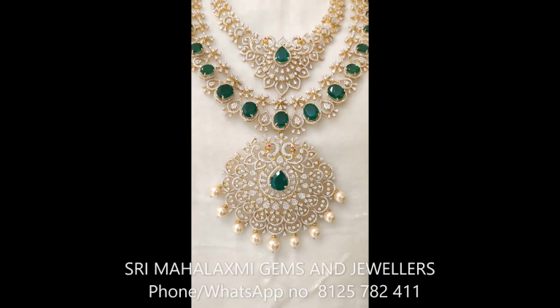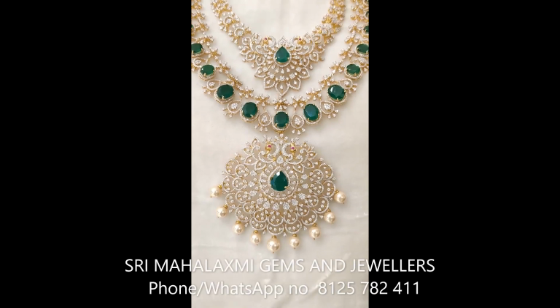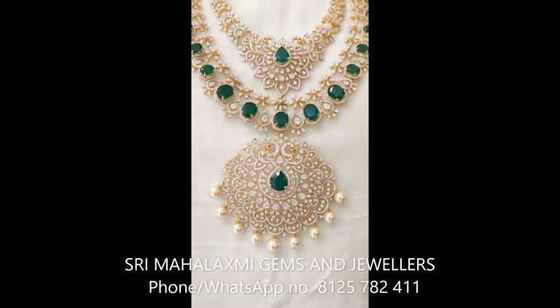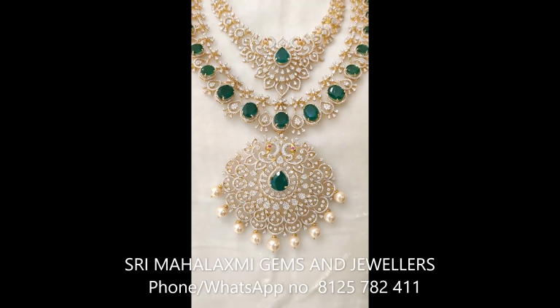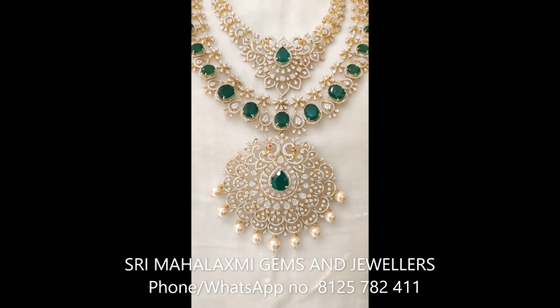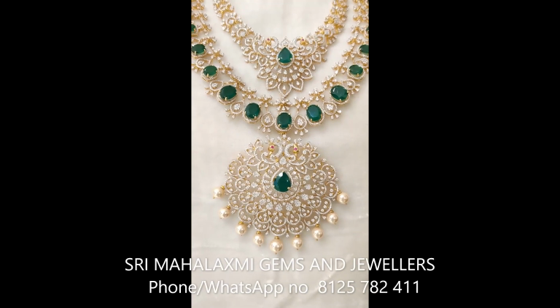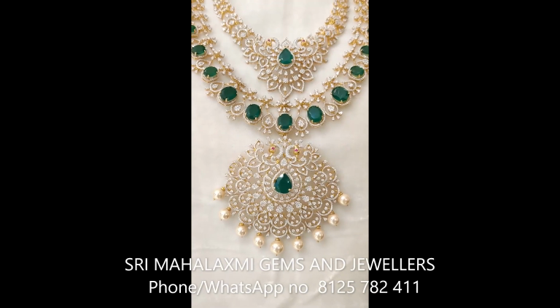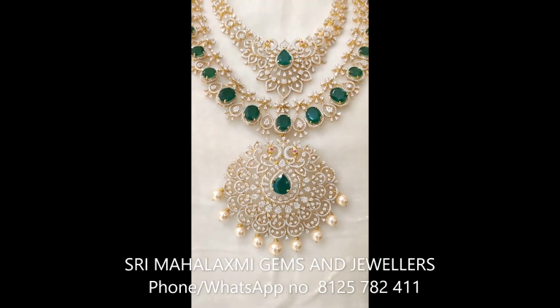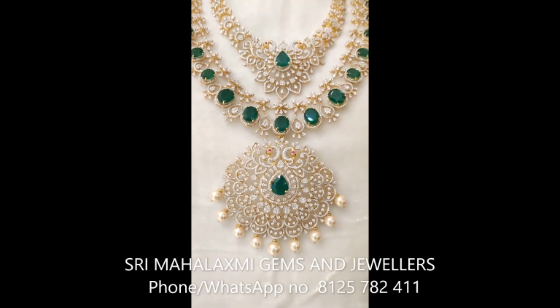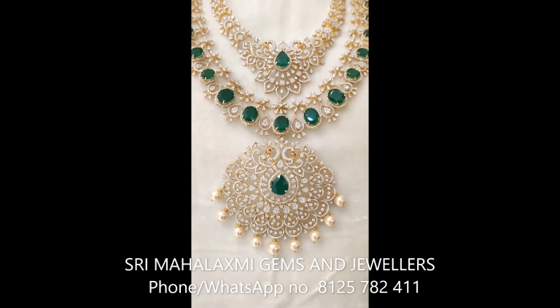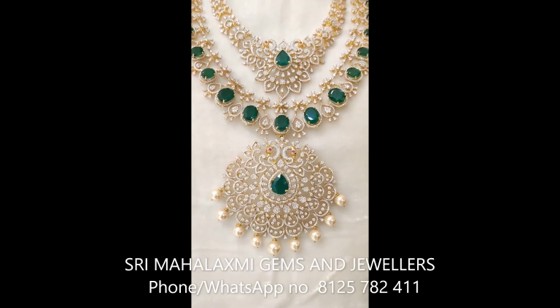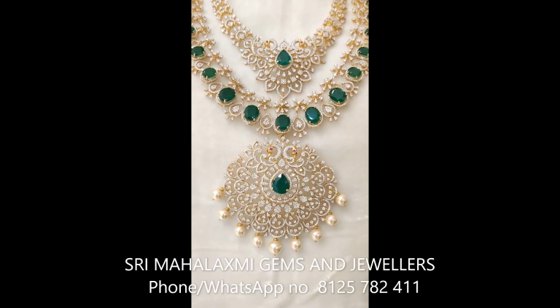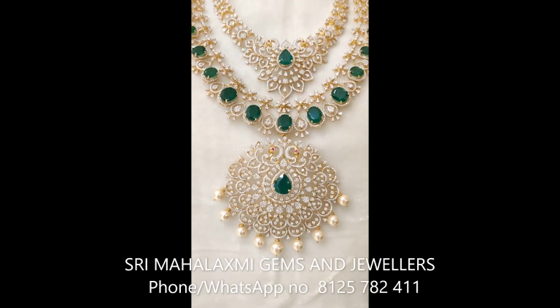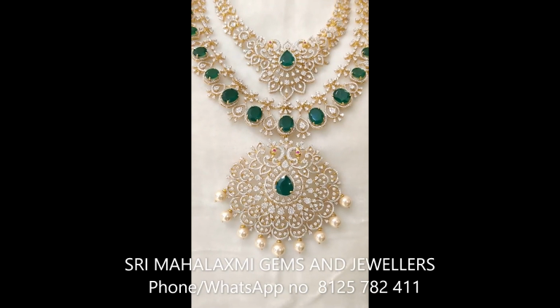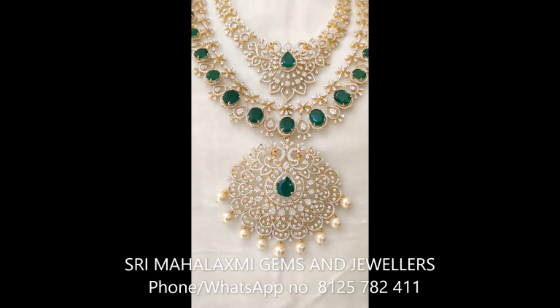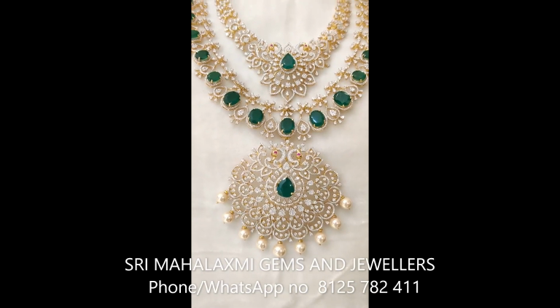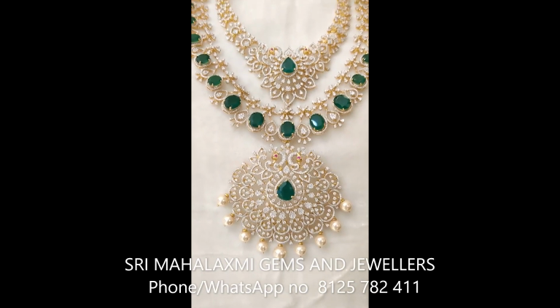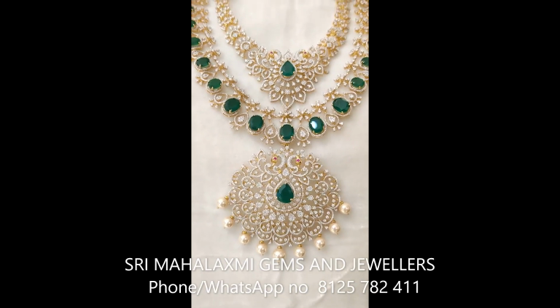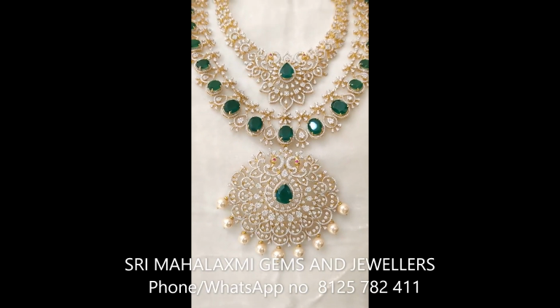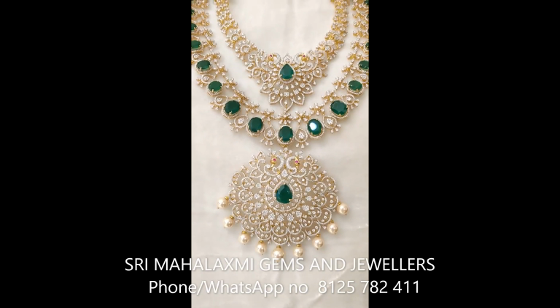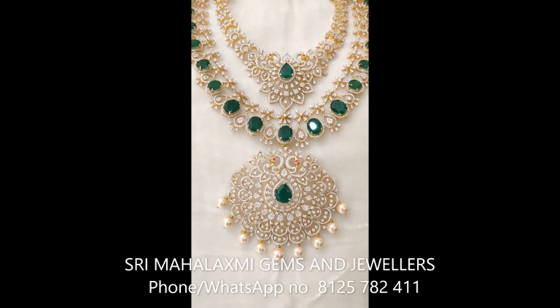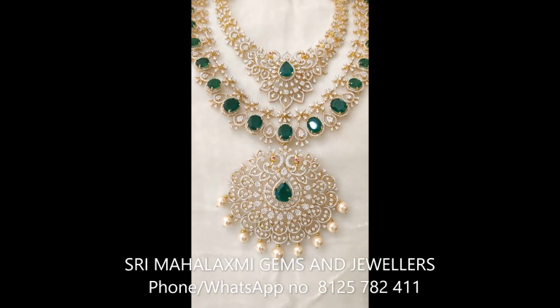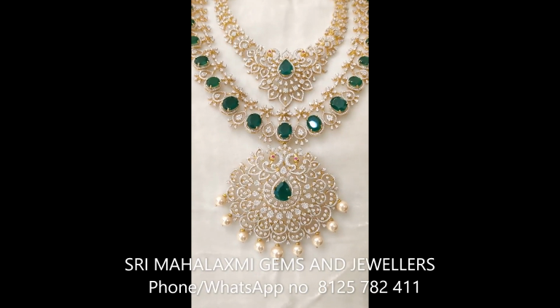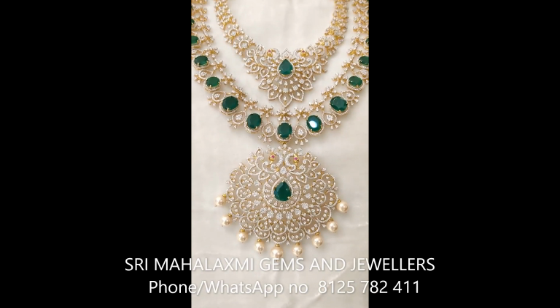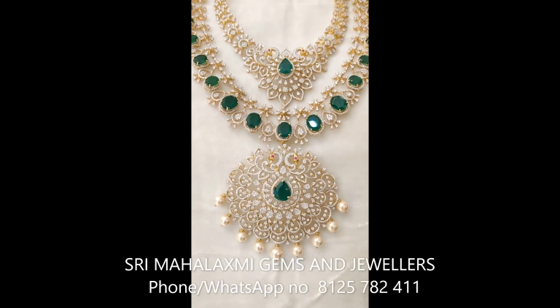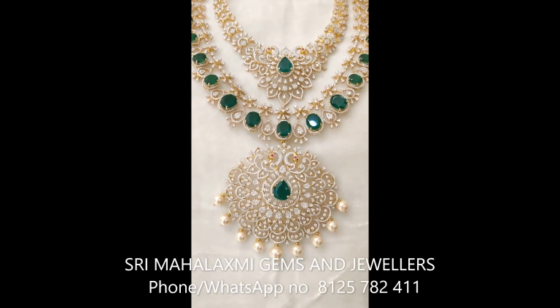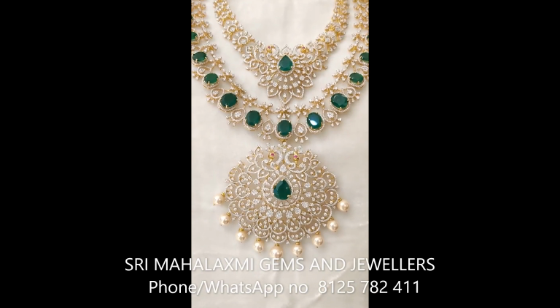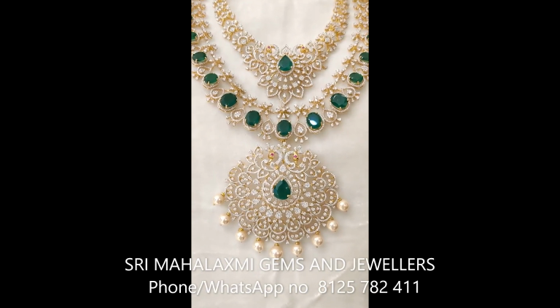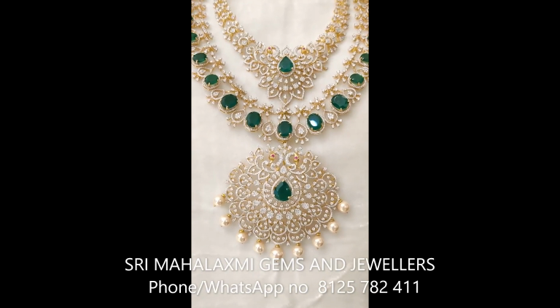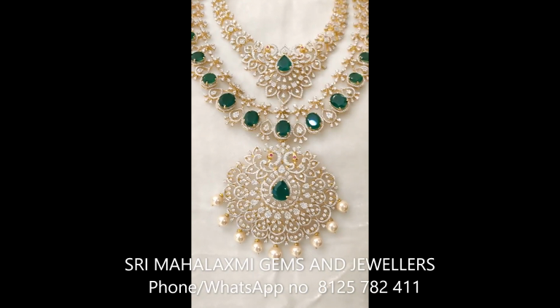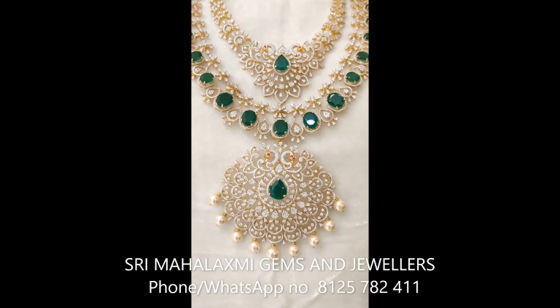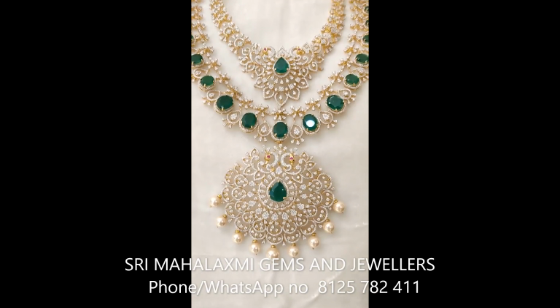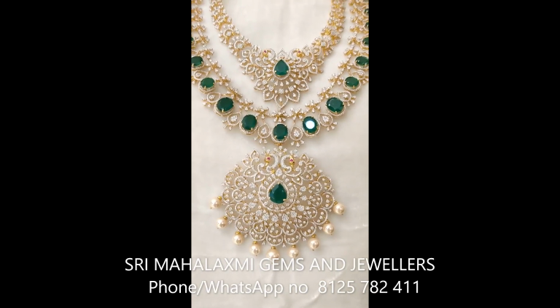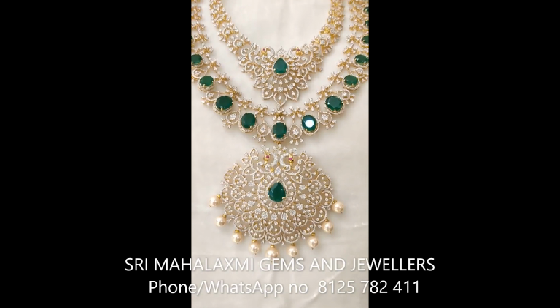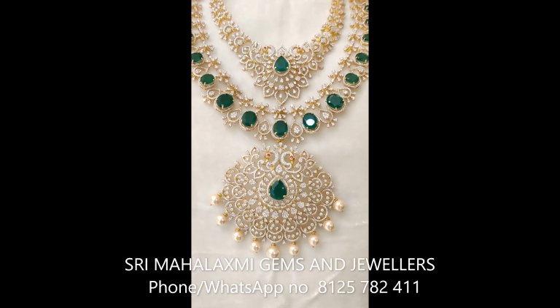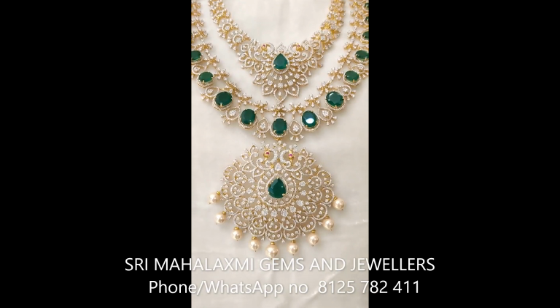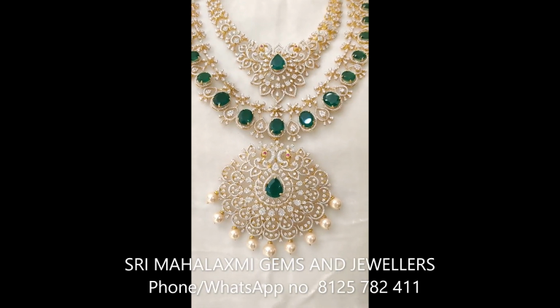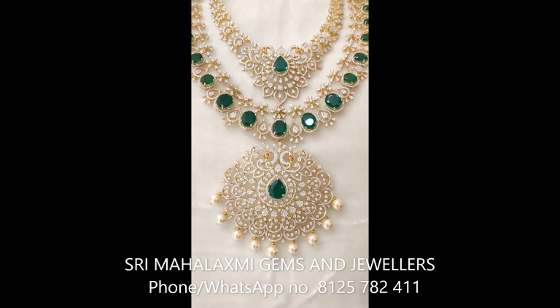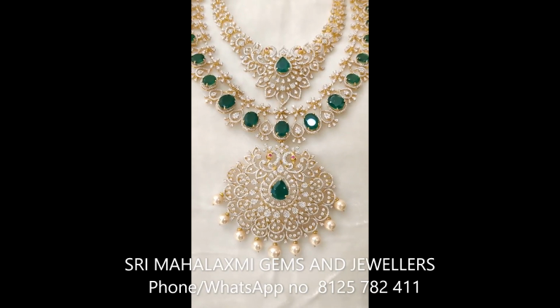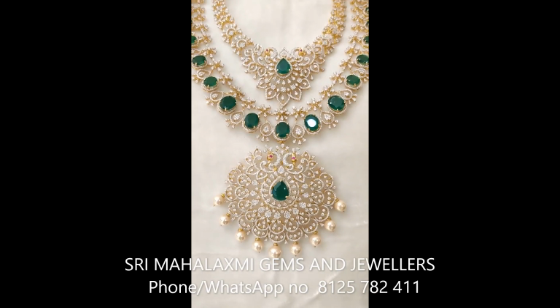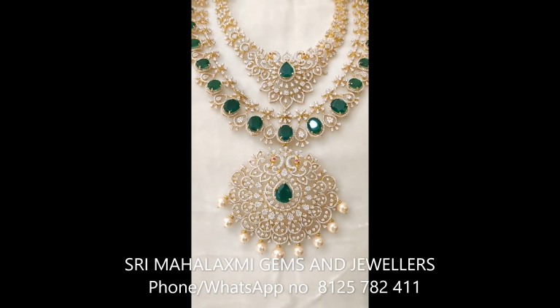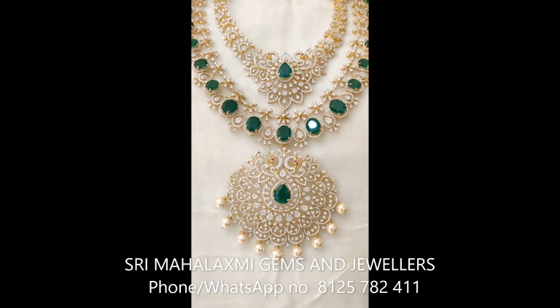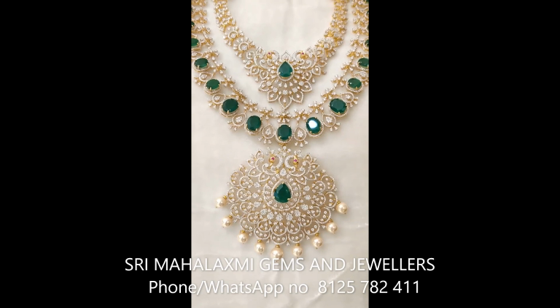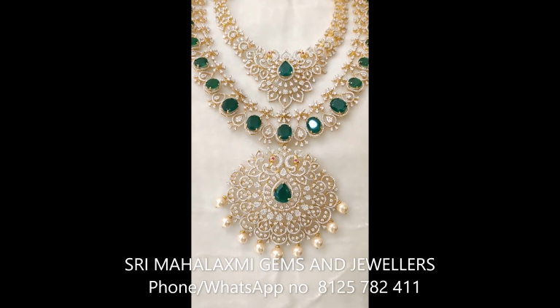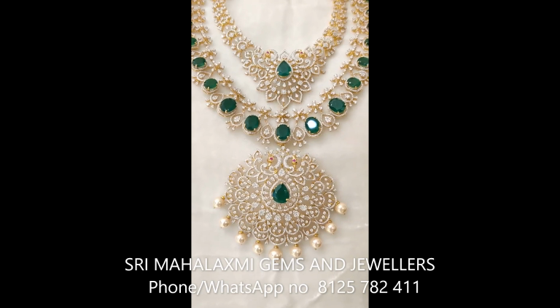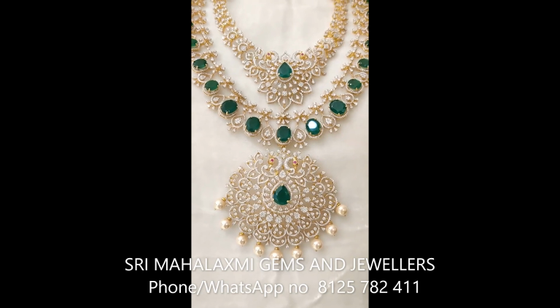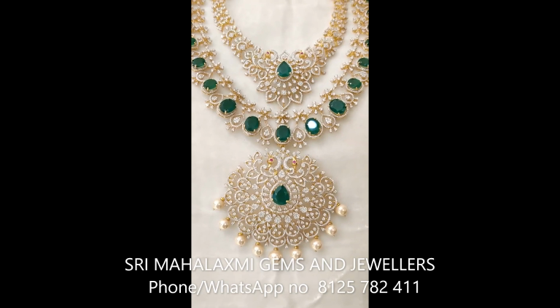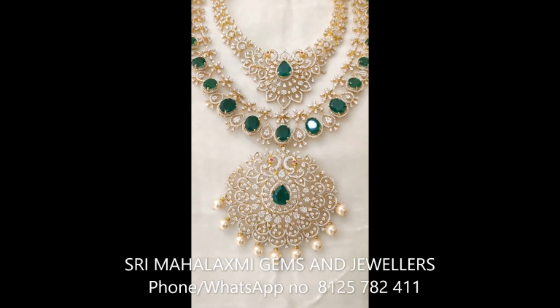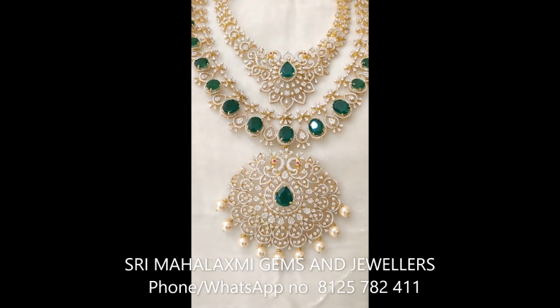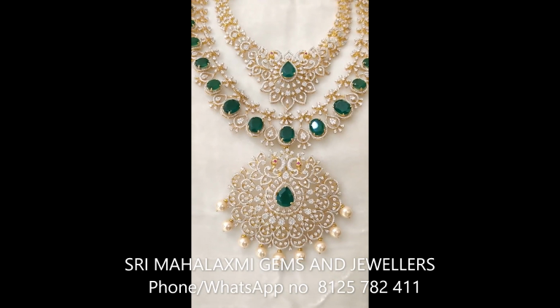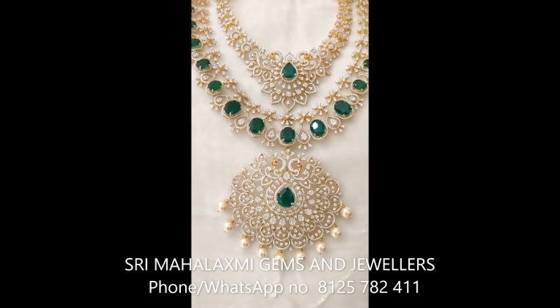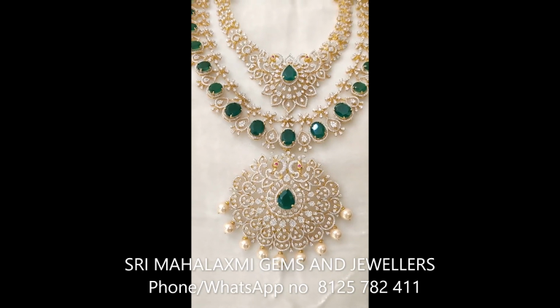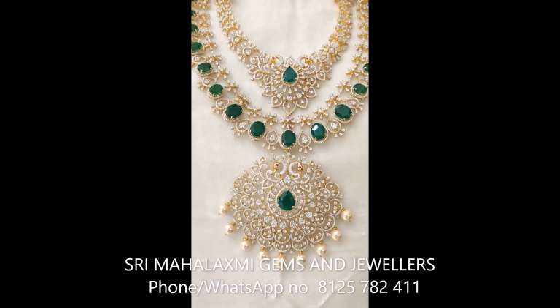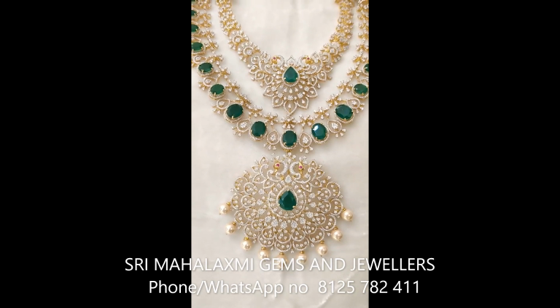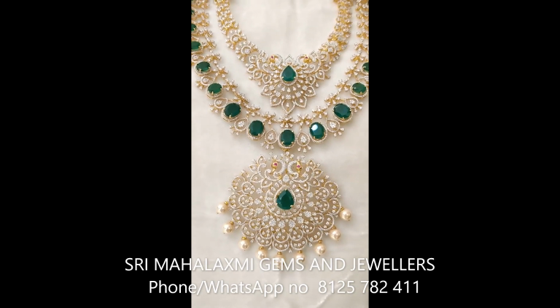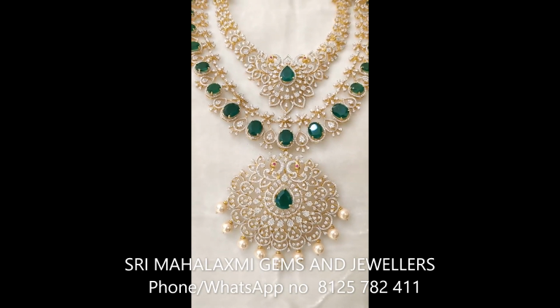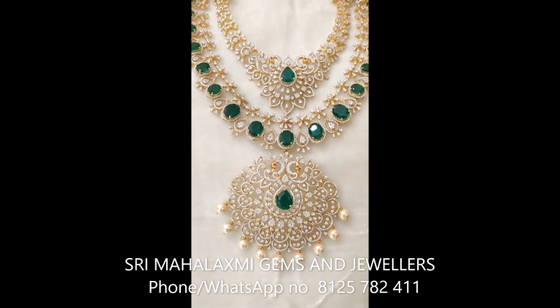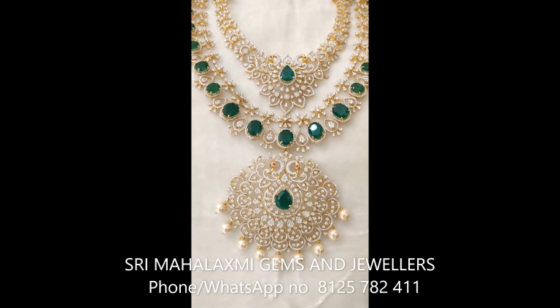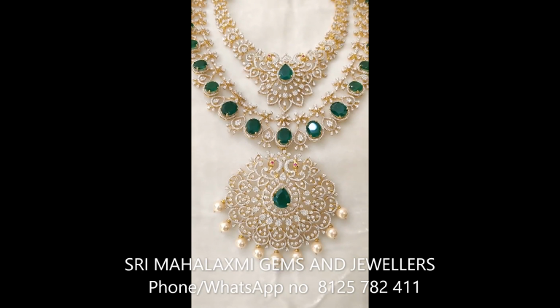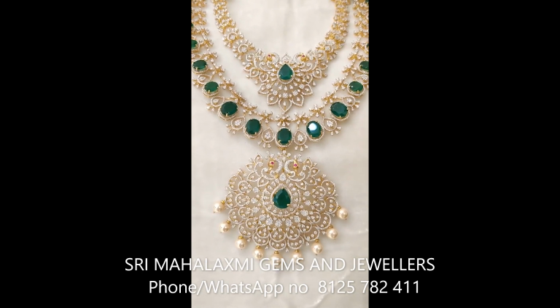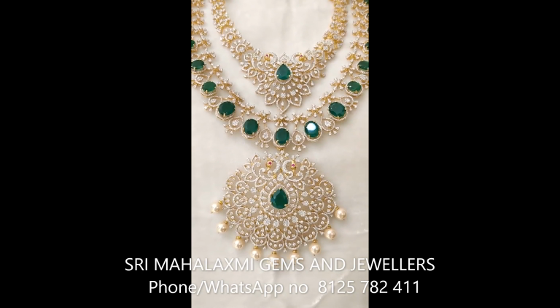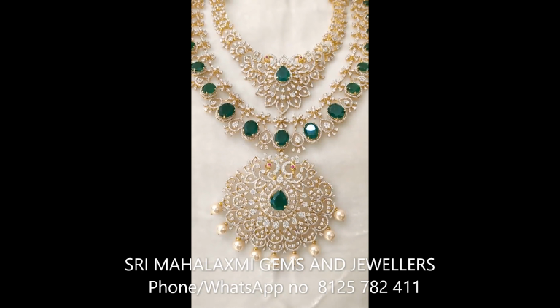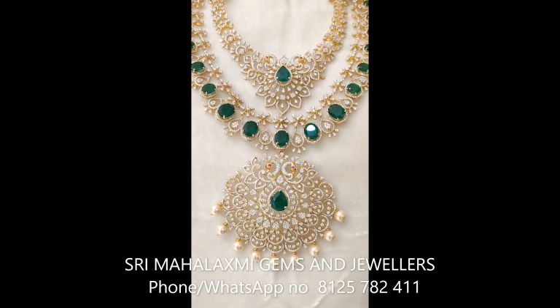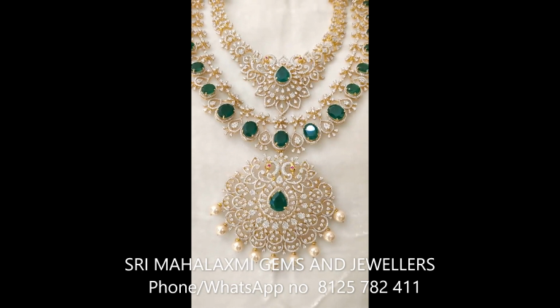Hello Madam, I am Srimalakshmi. I have a 5-in-1 Haaram in diamond and I have a lot of designs.